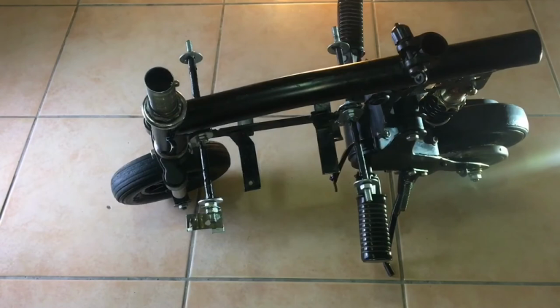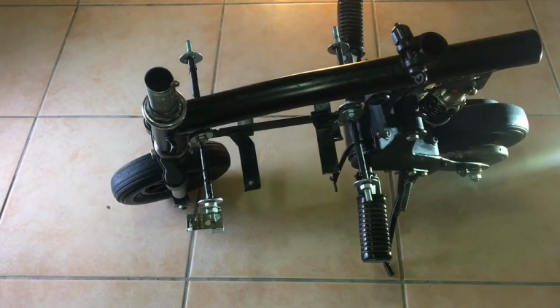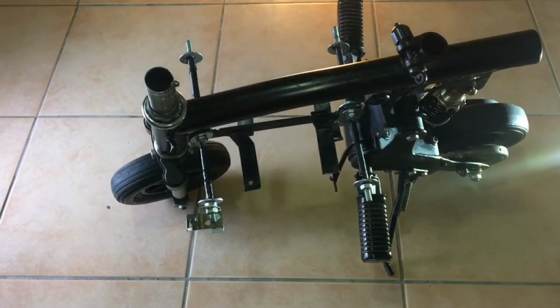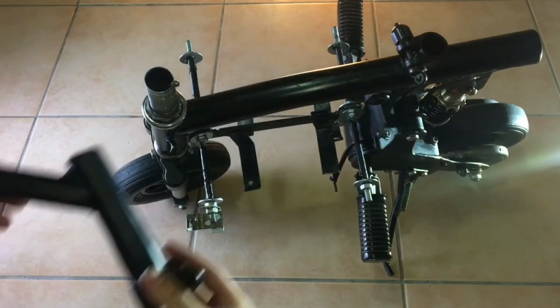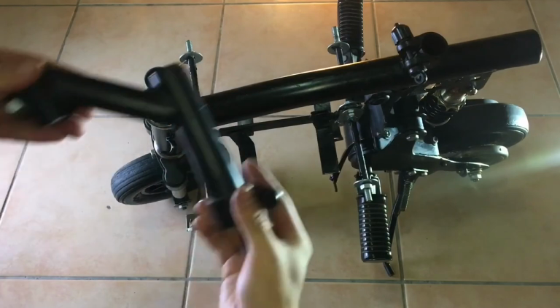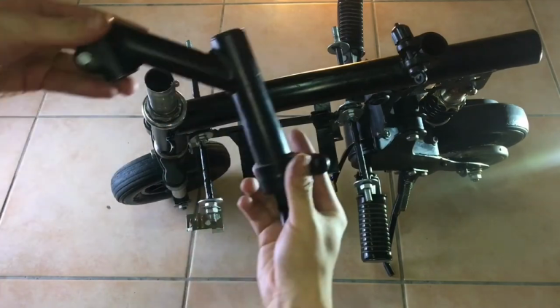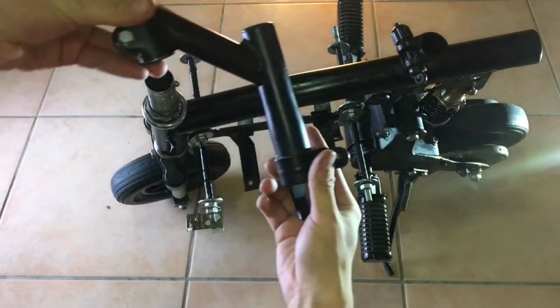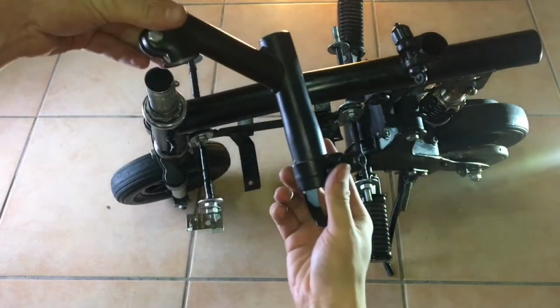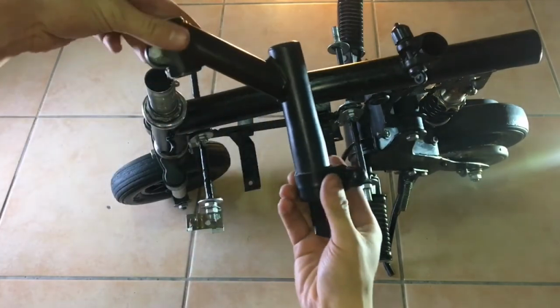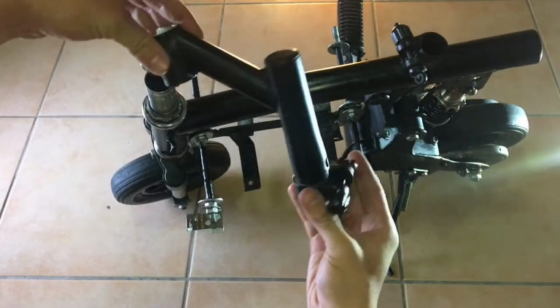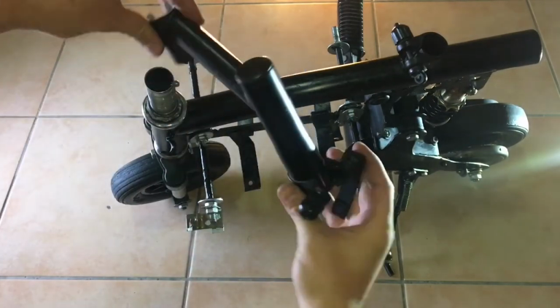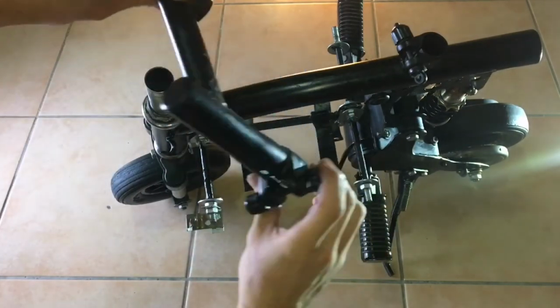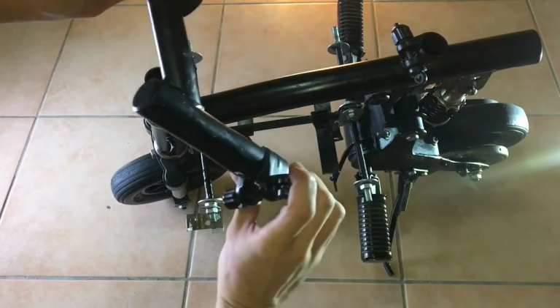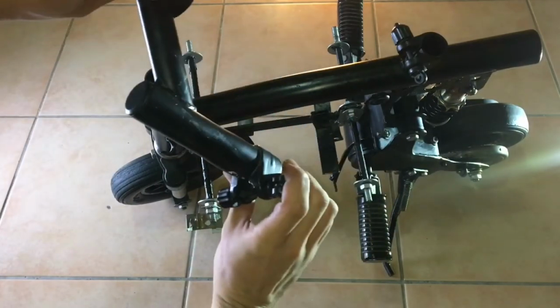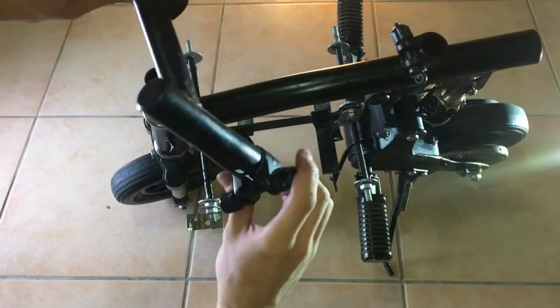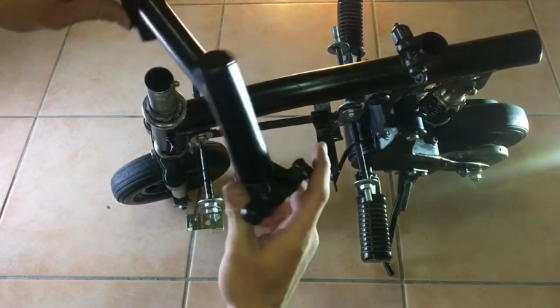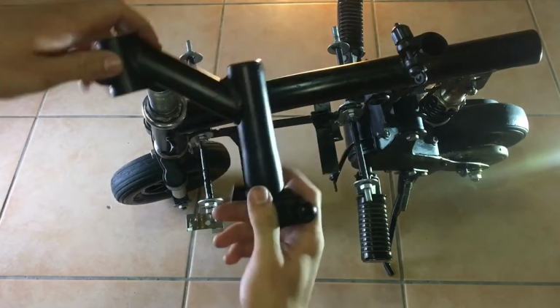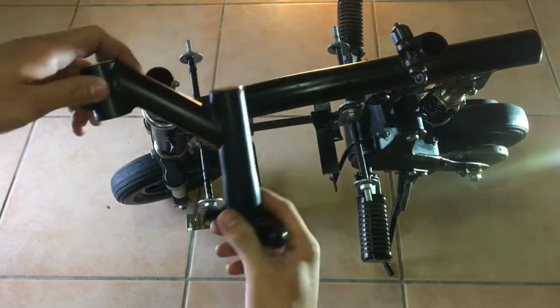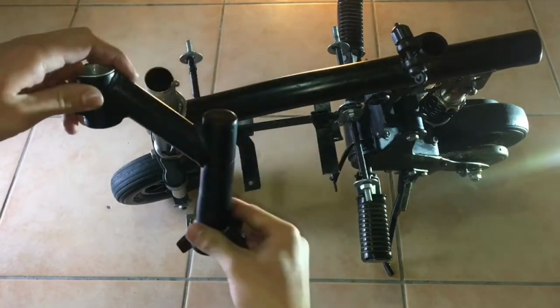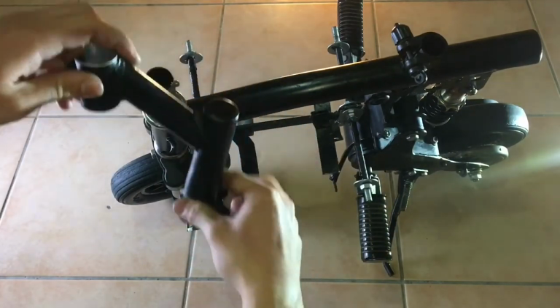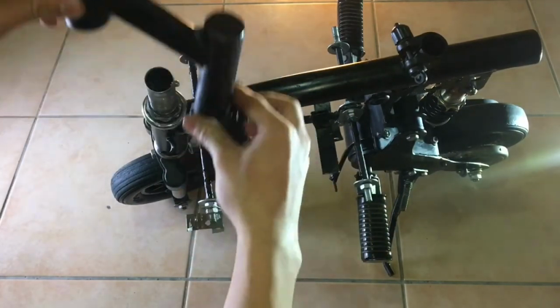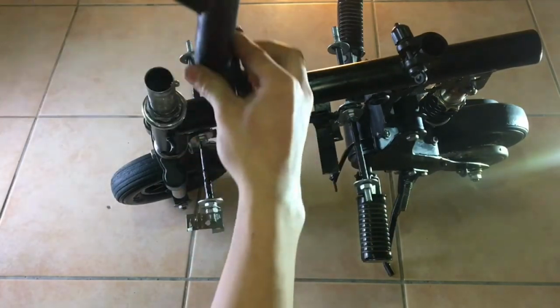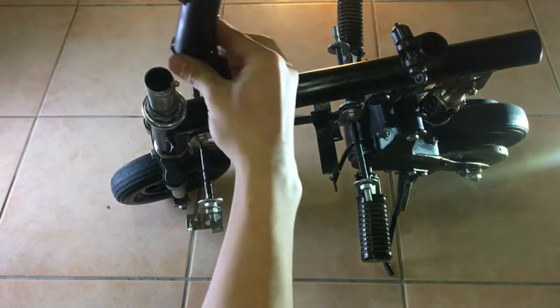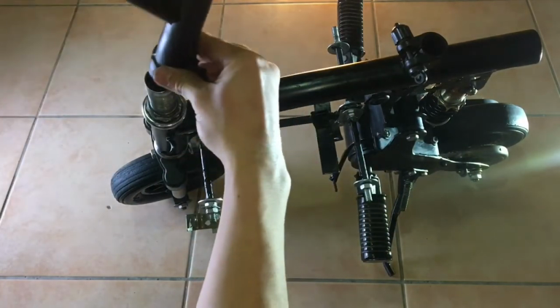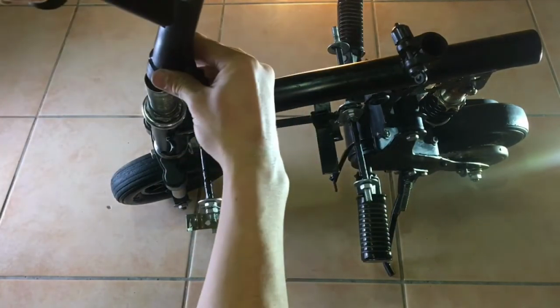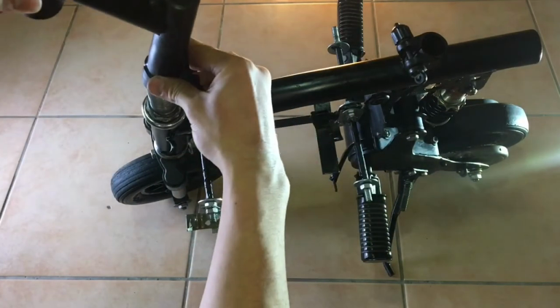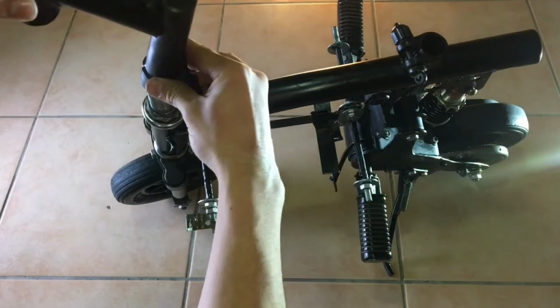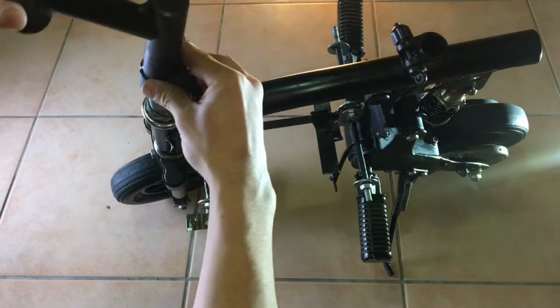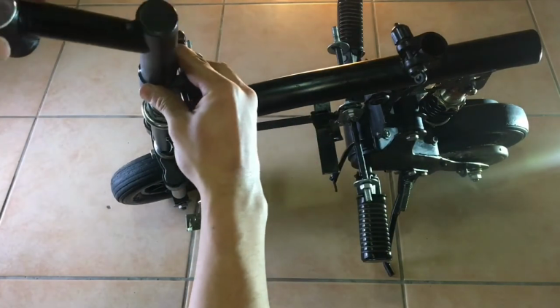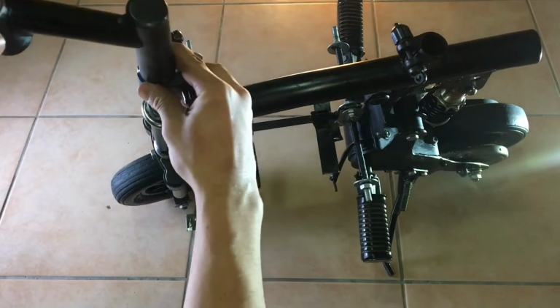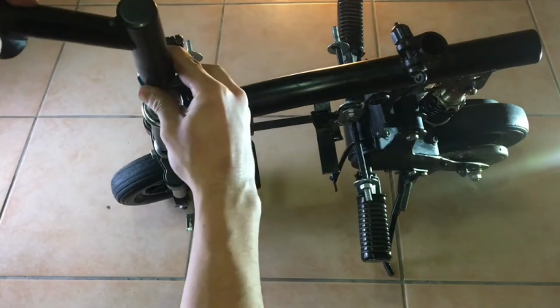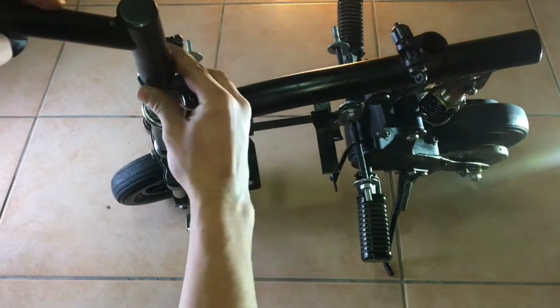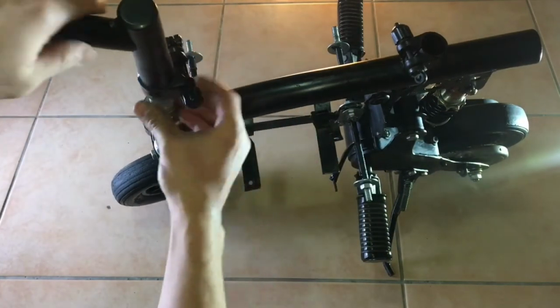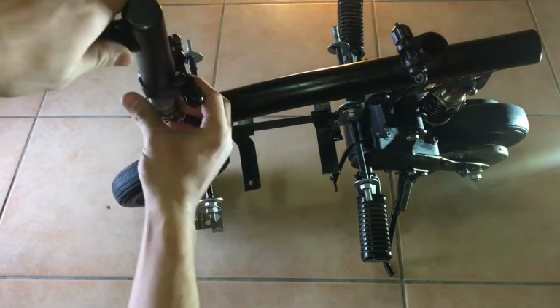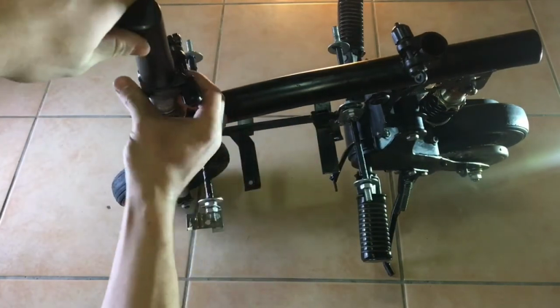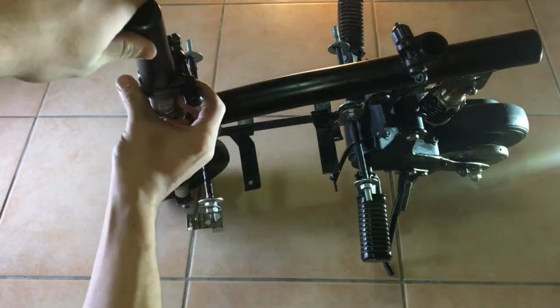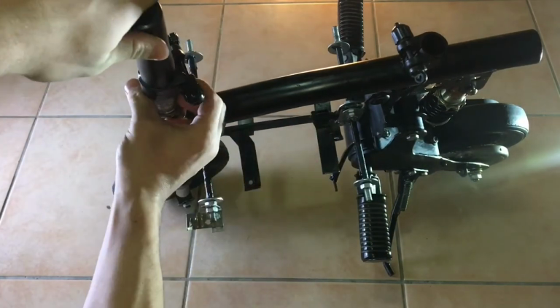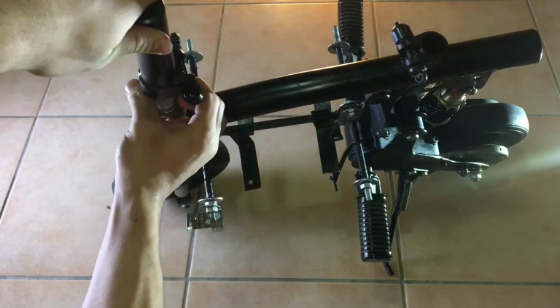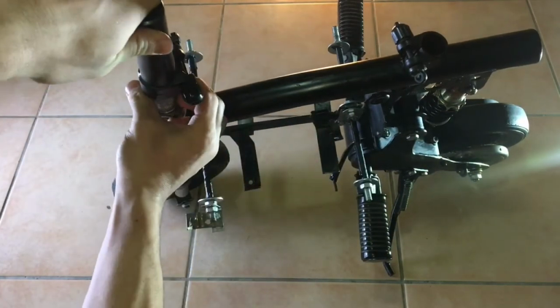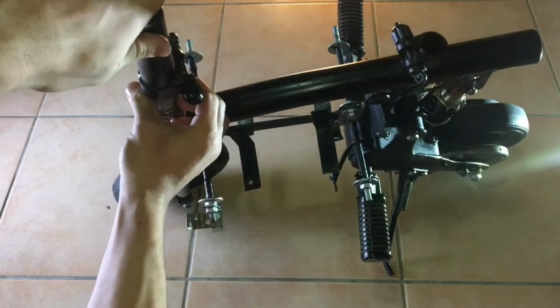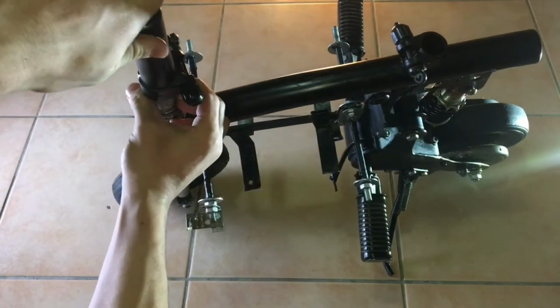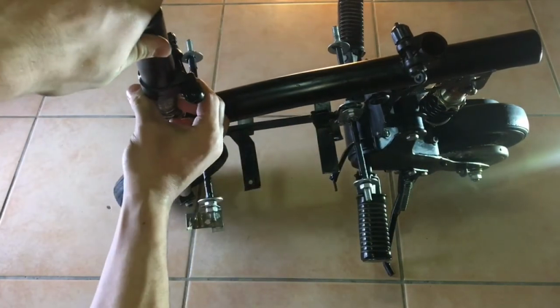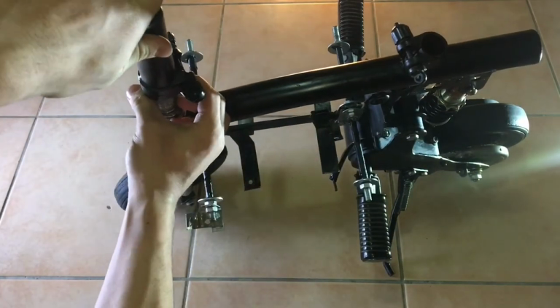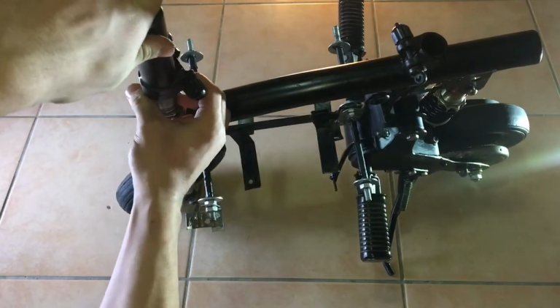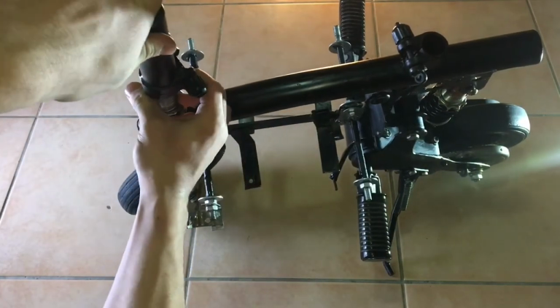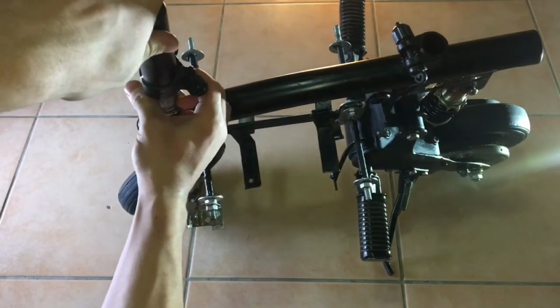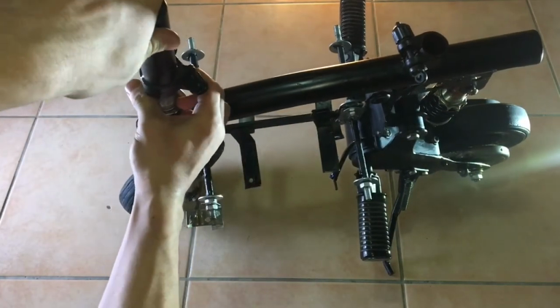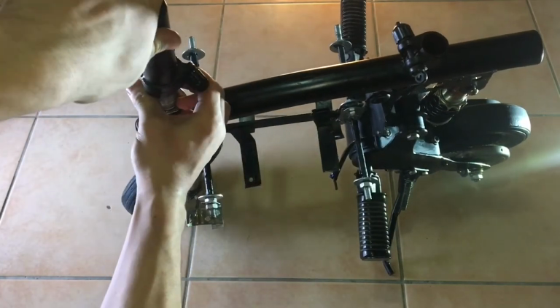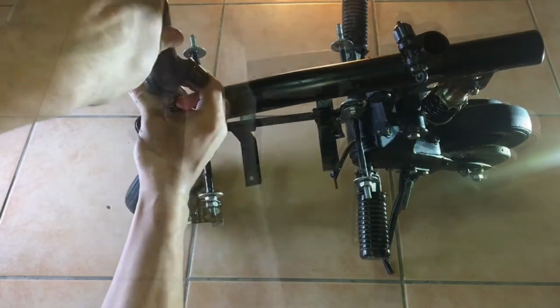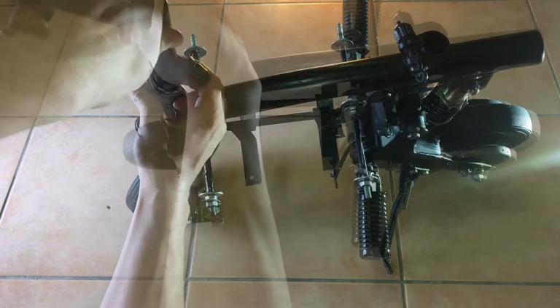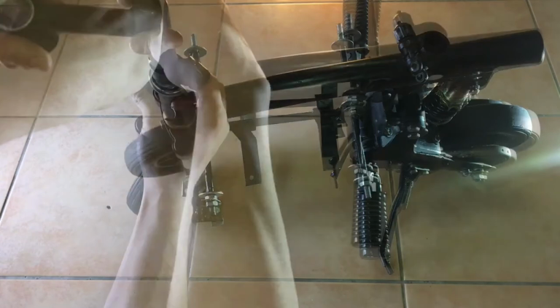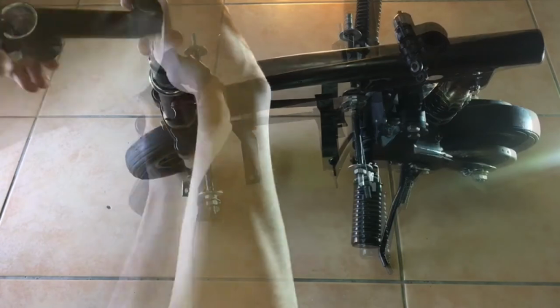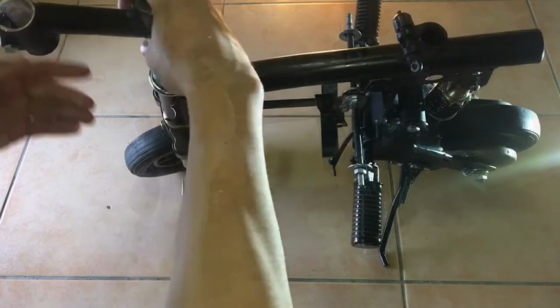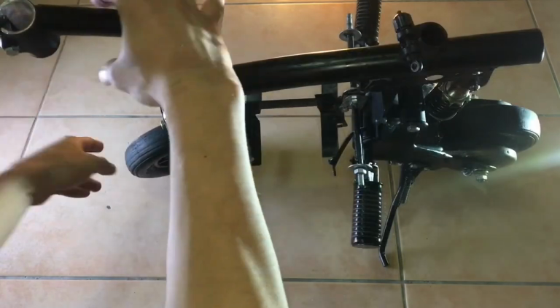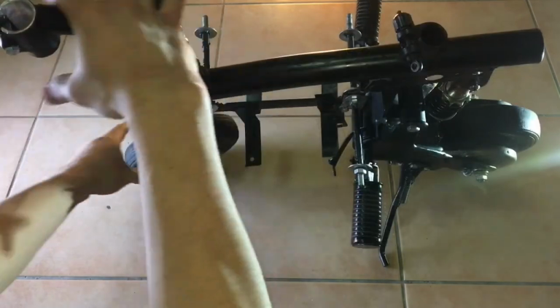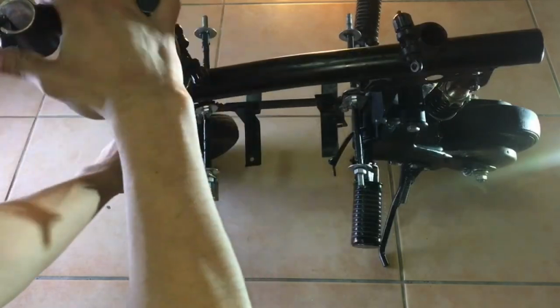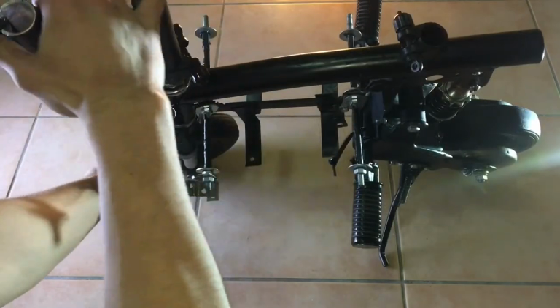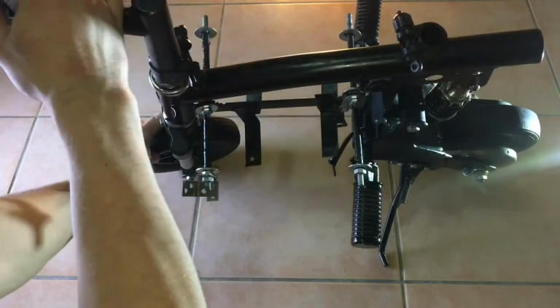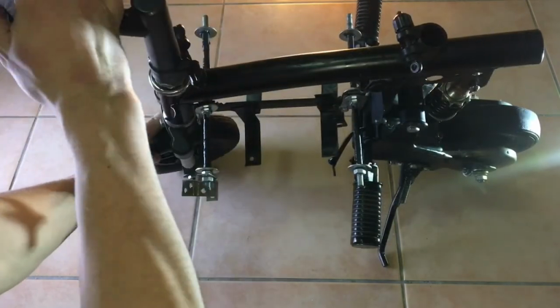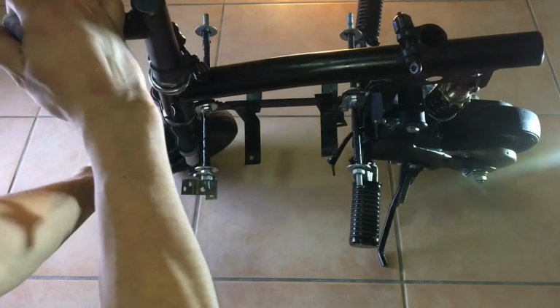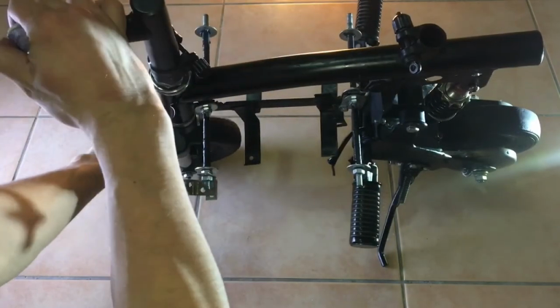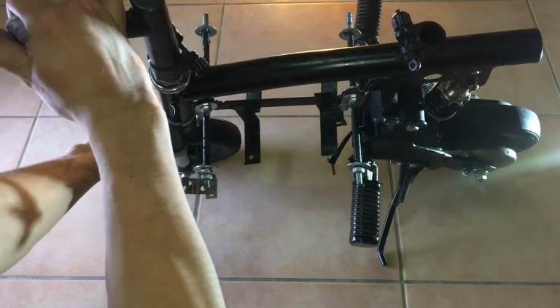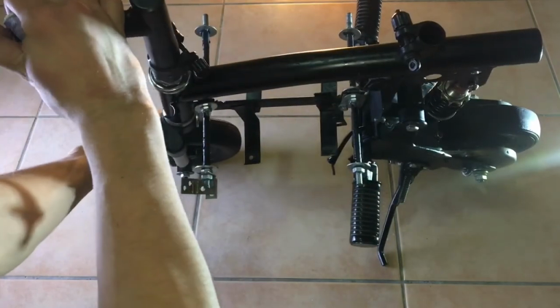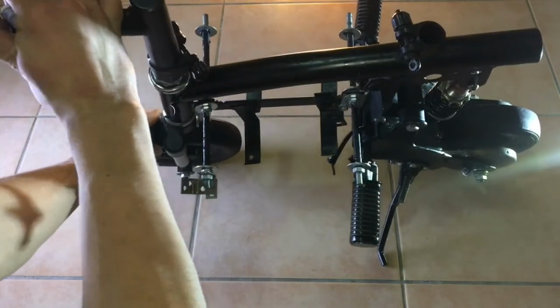Now let's start installing the handlebars. In my case, this piece slides into the steering bar and then the handlebars can just bolt onto it.